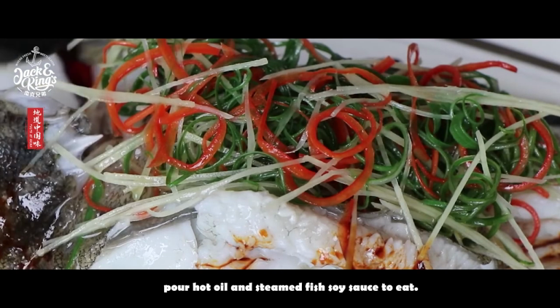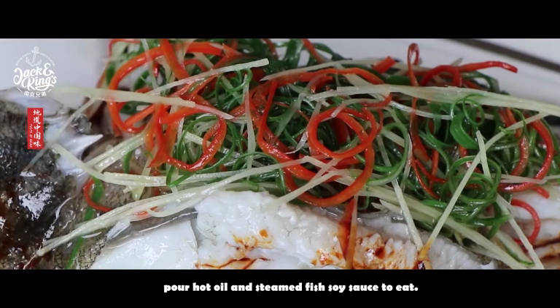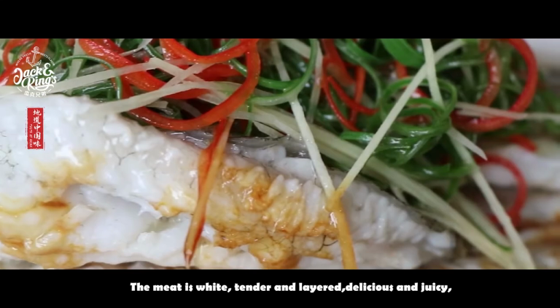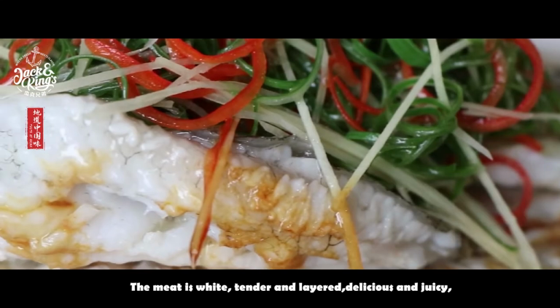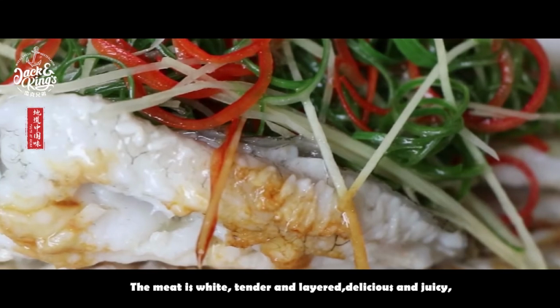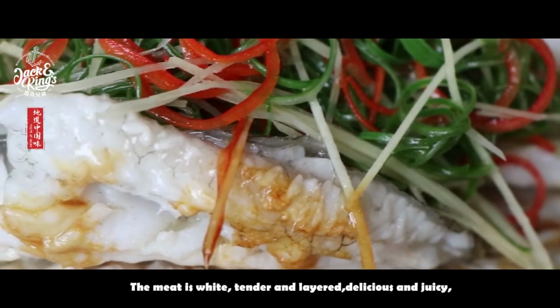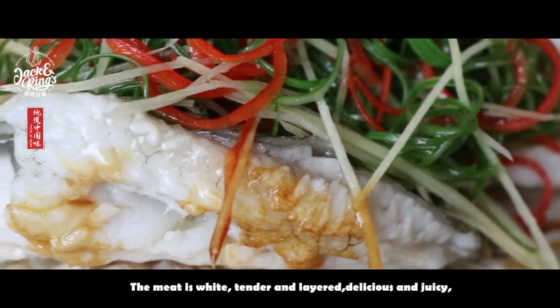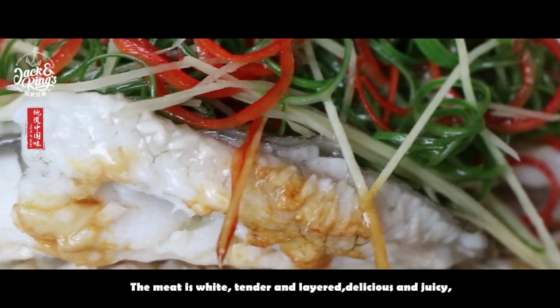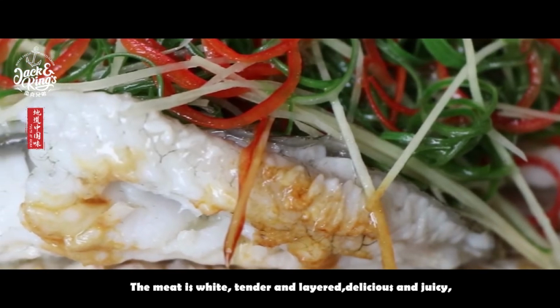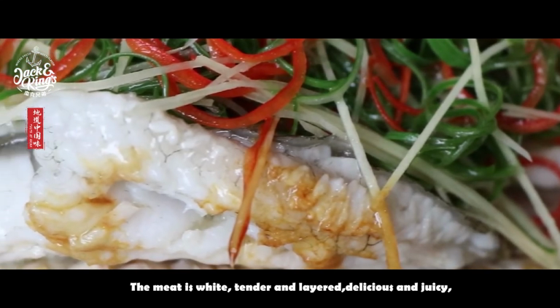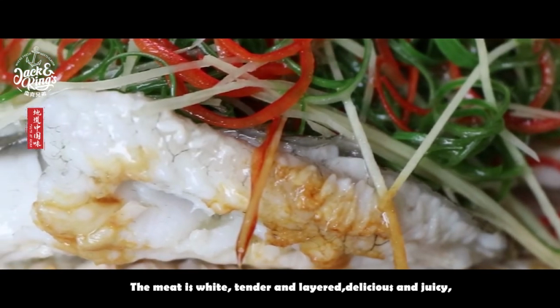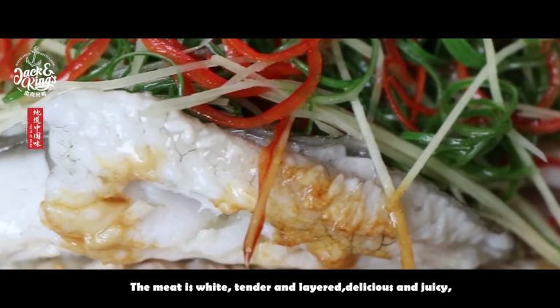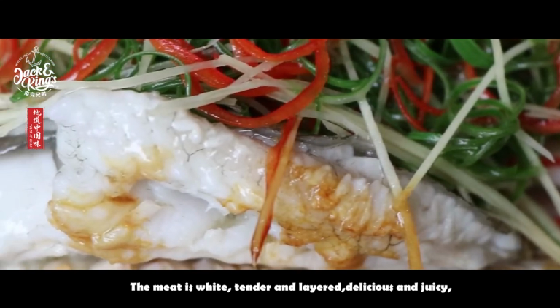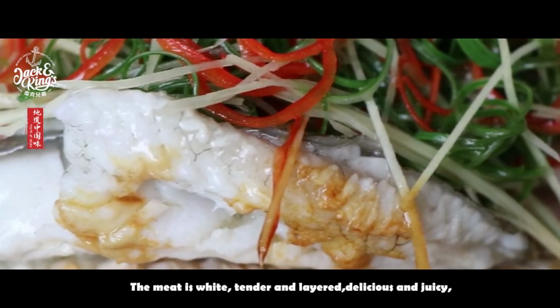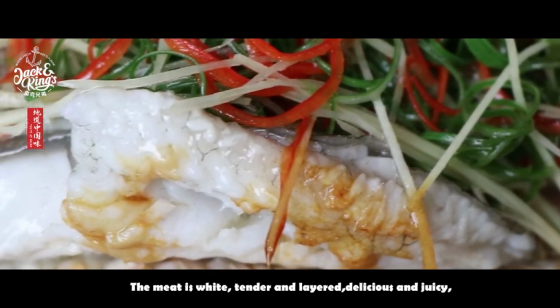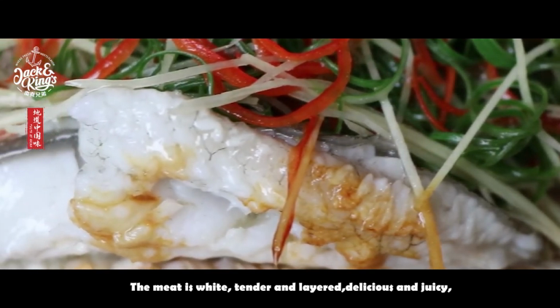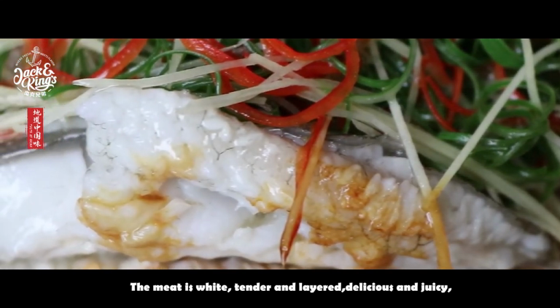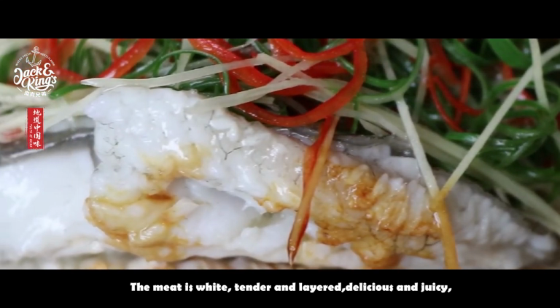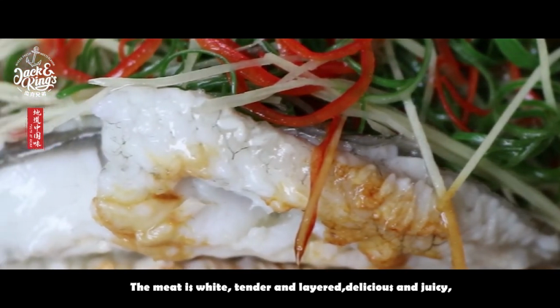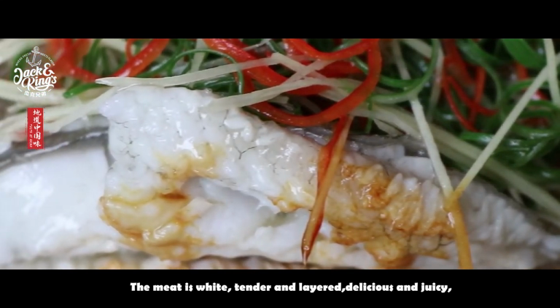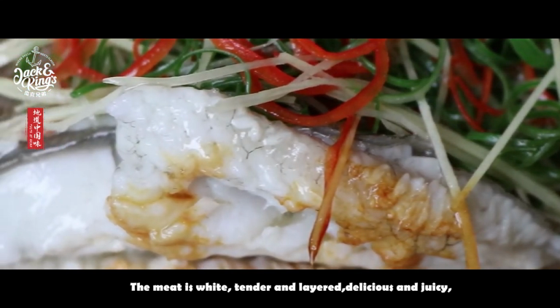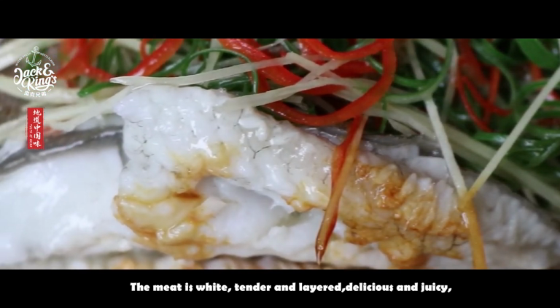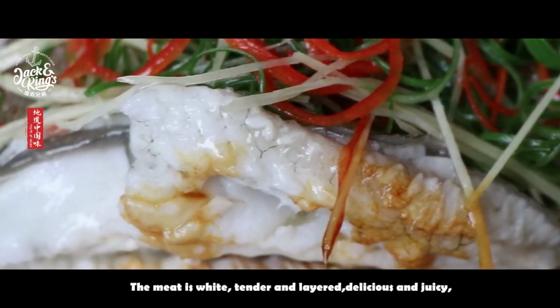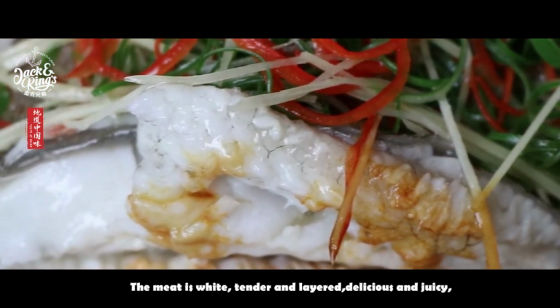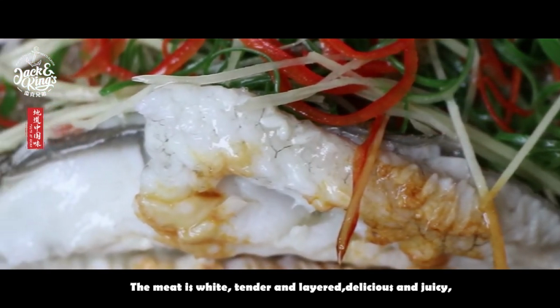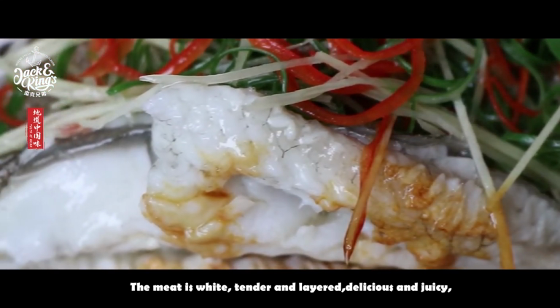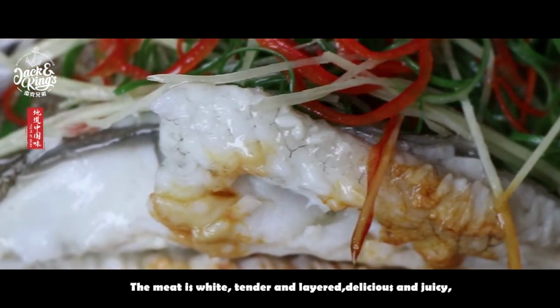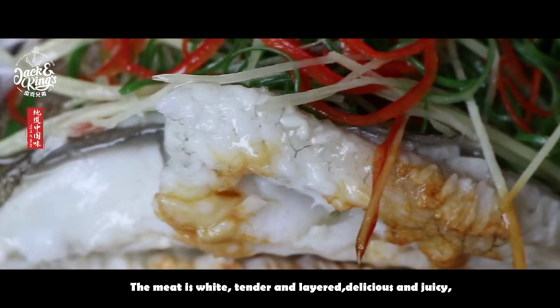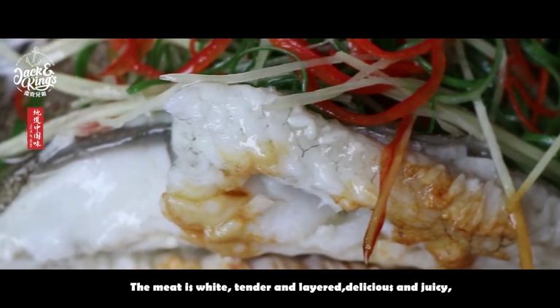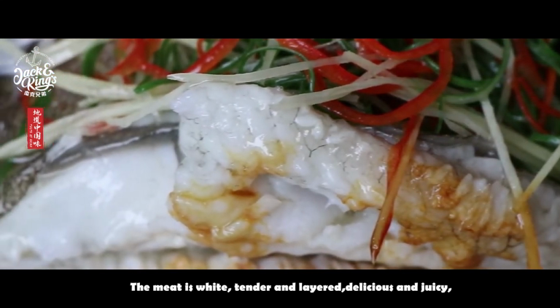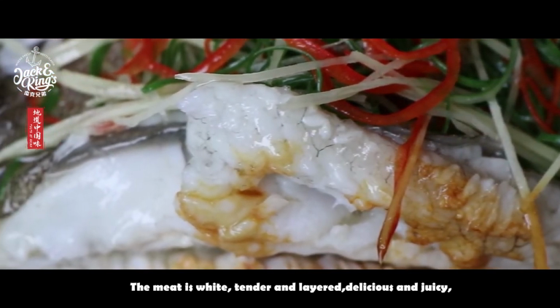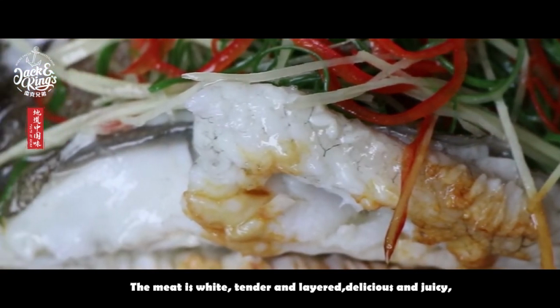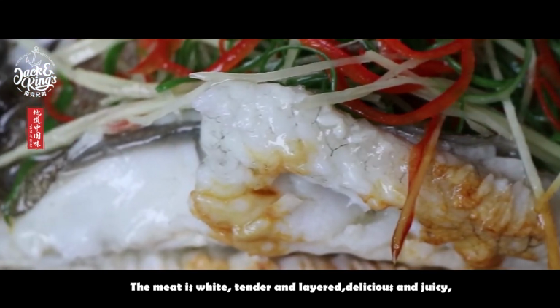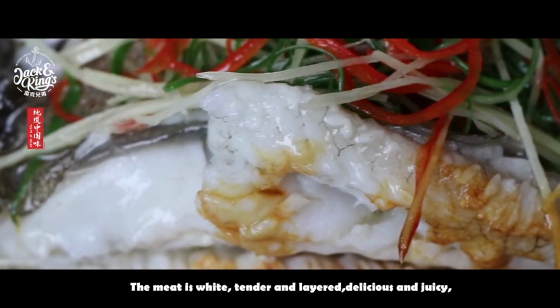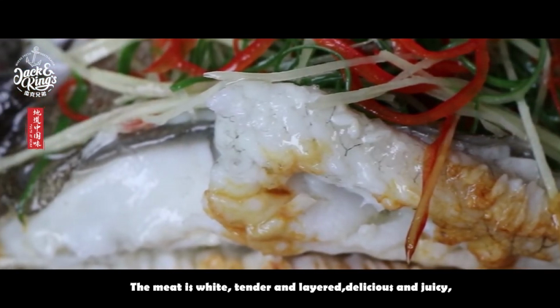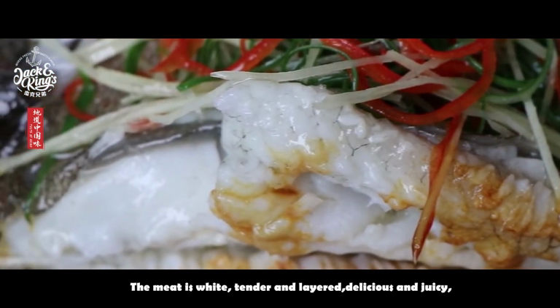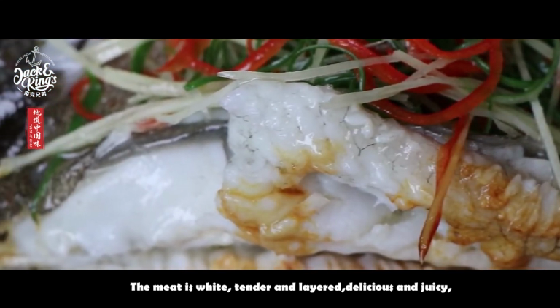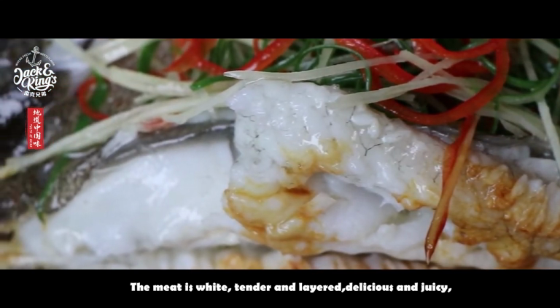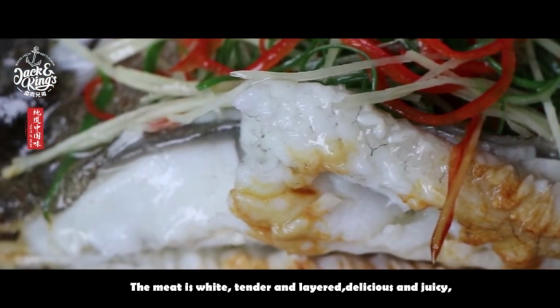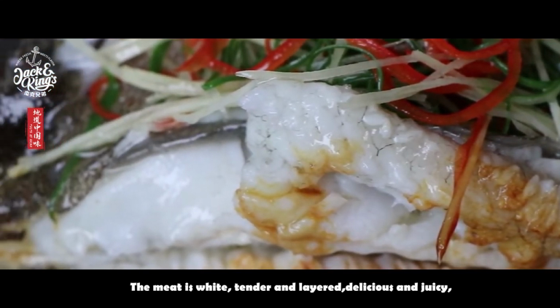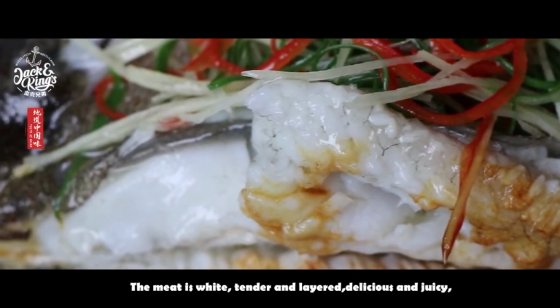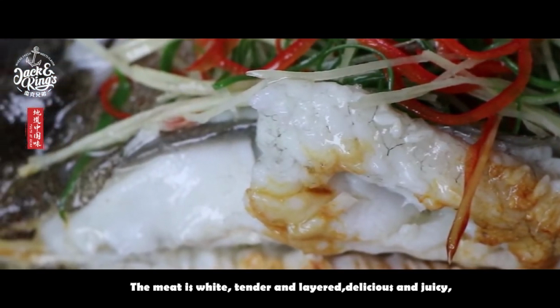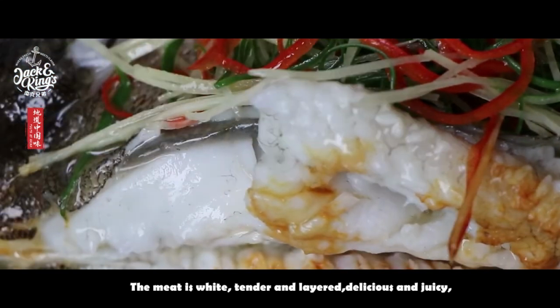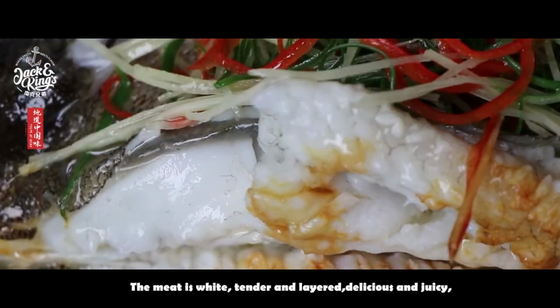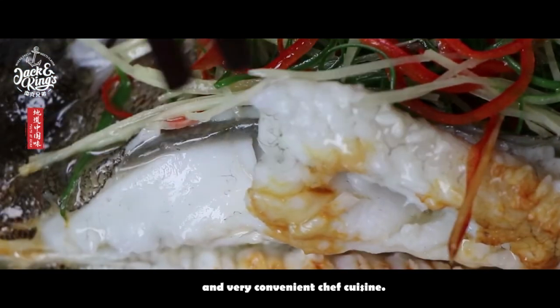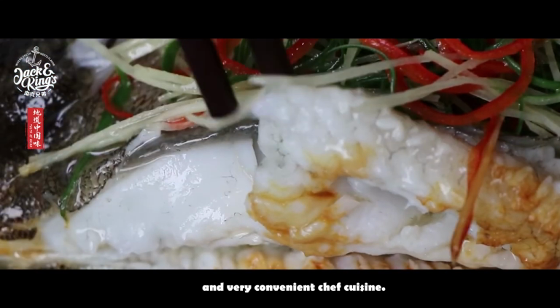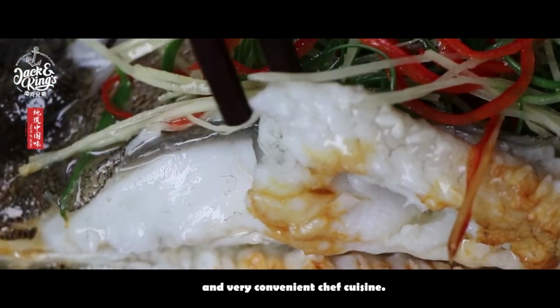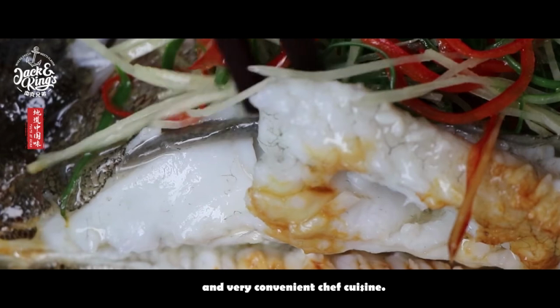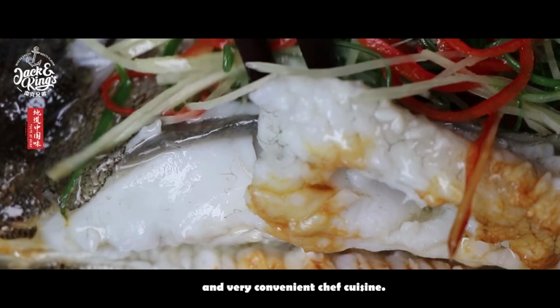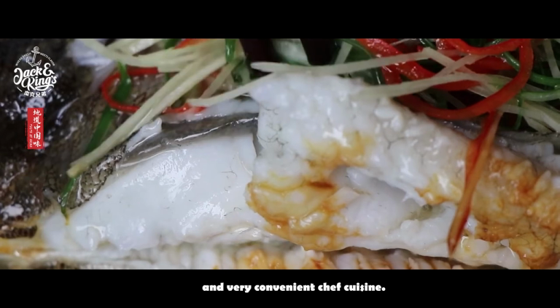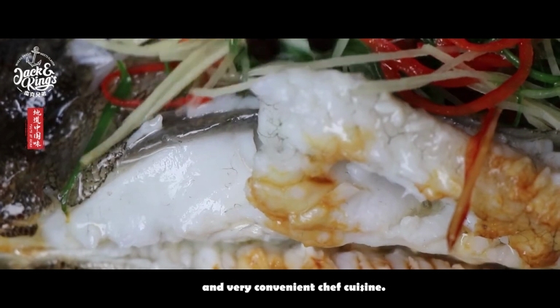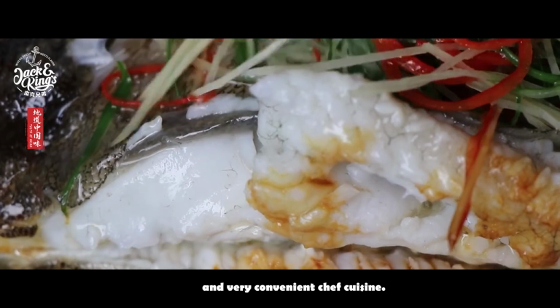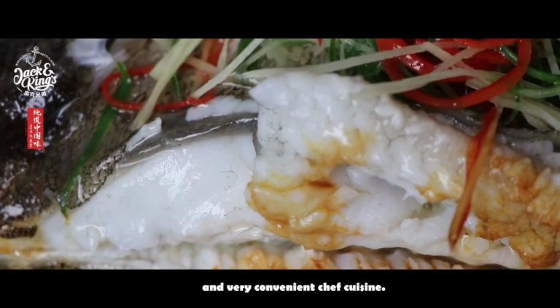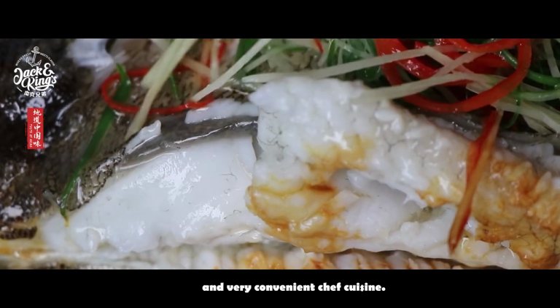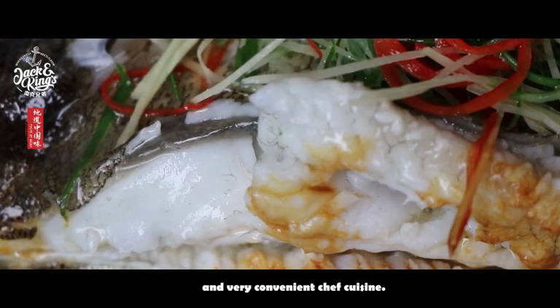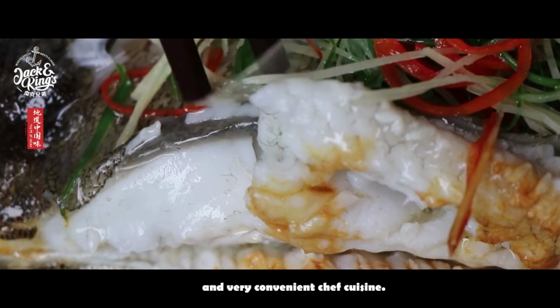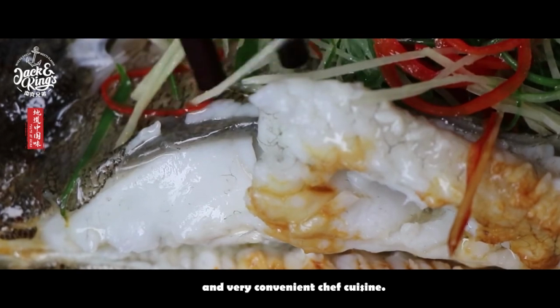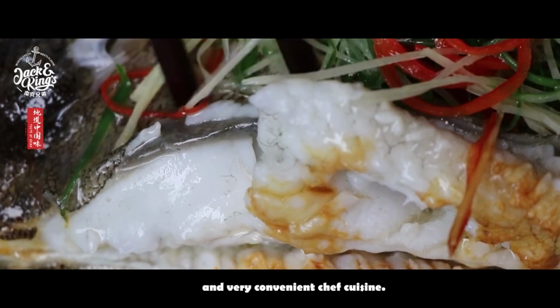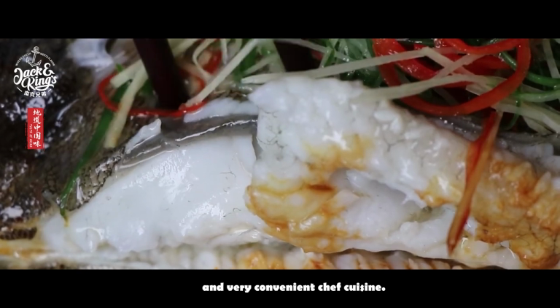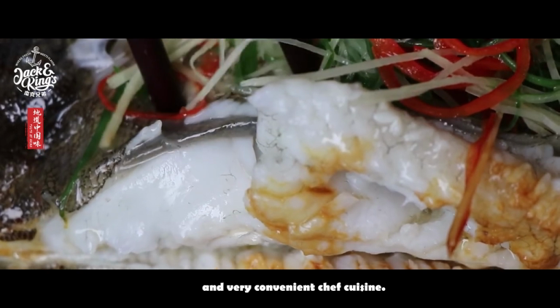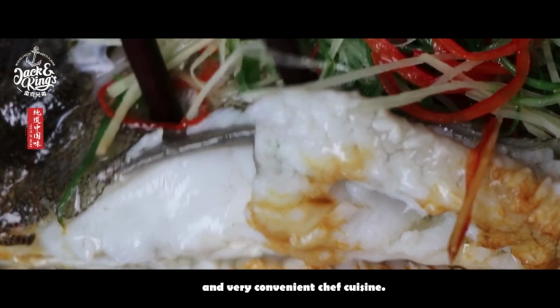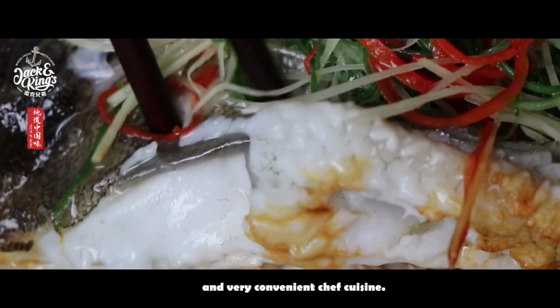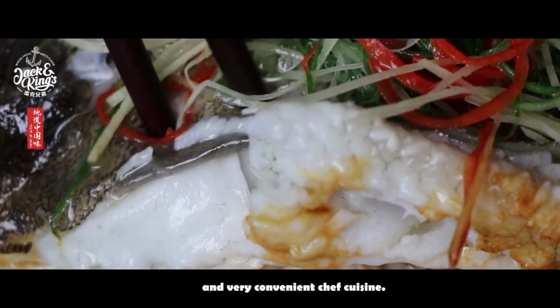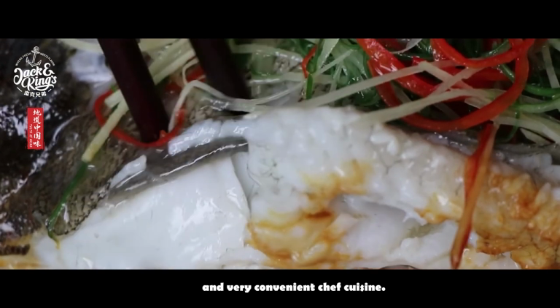The meat is white, tender and layered, delicious and juicy, and very convenient for chef cuisine.